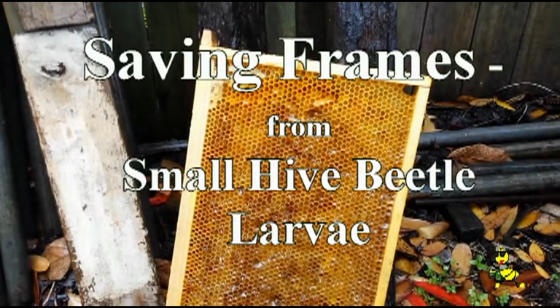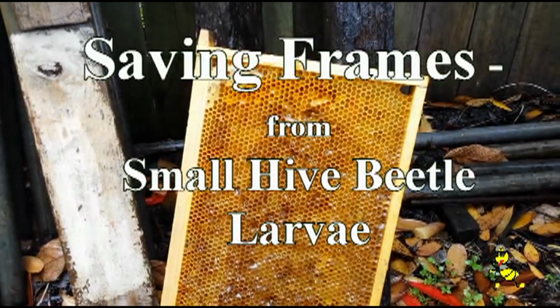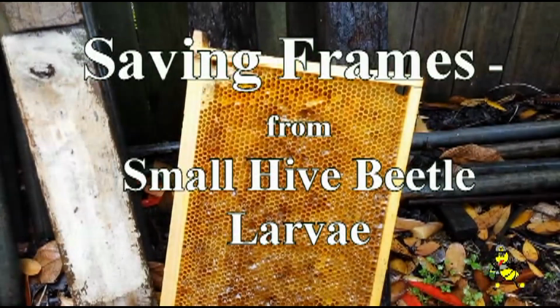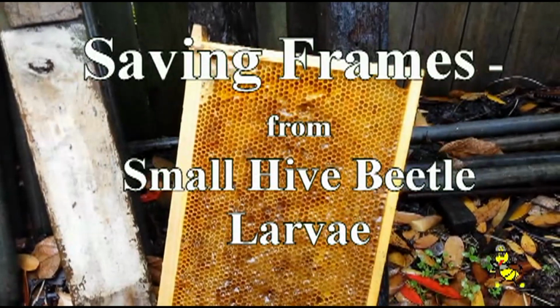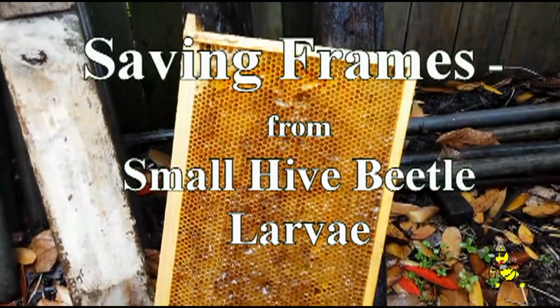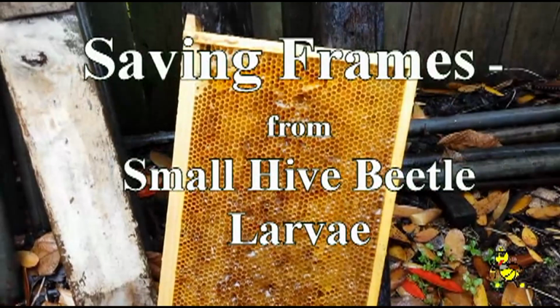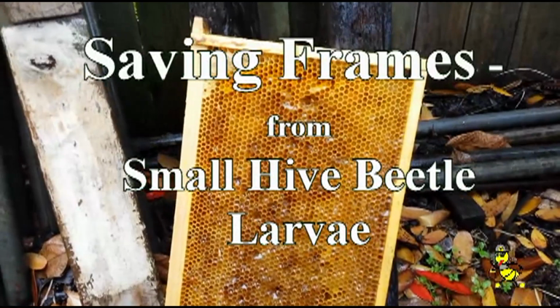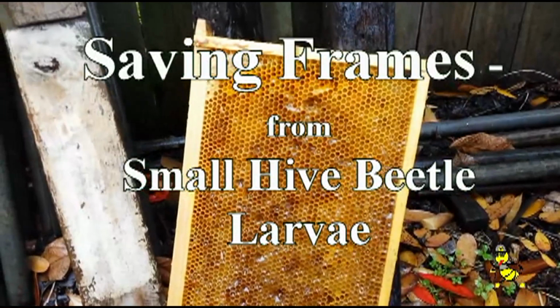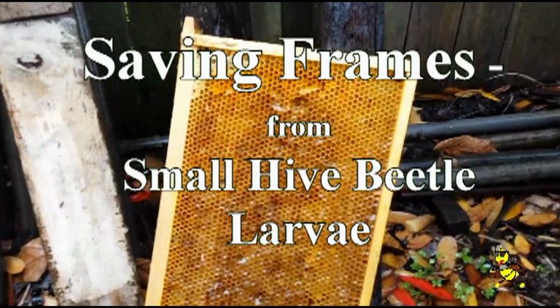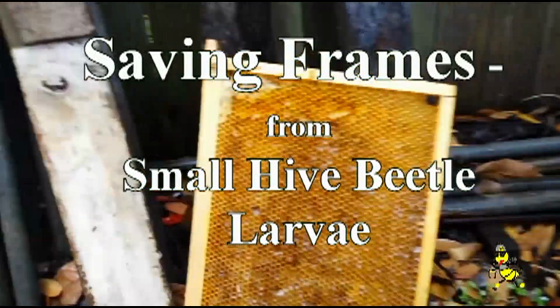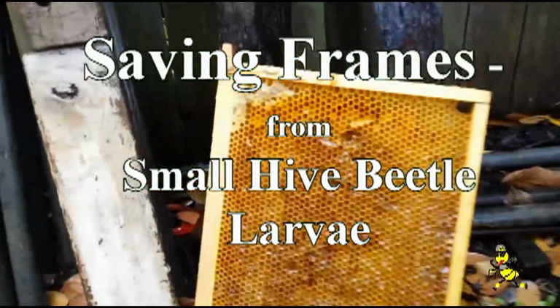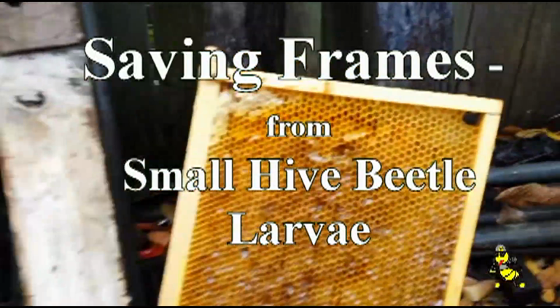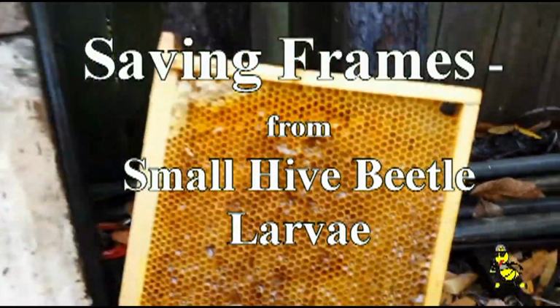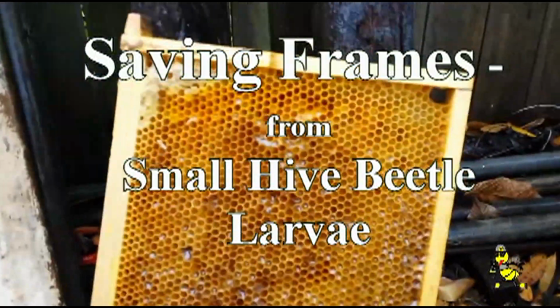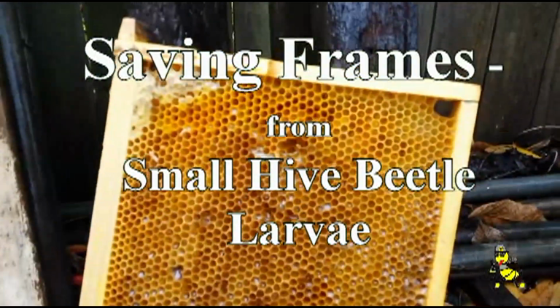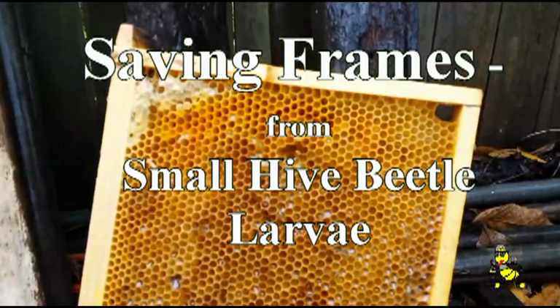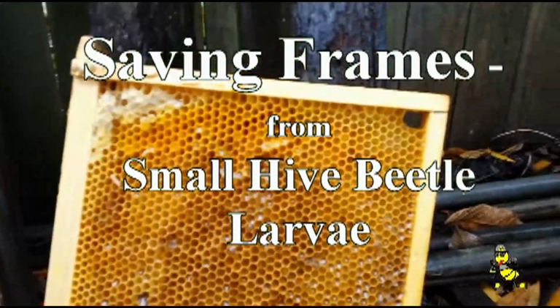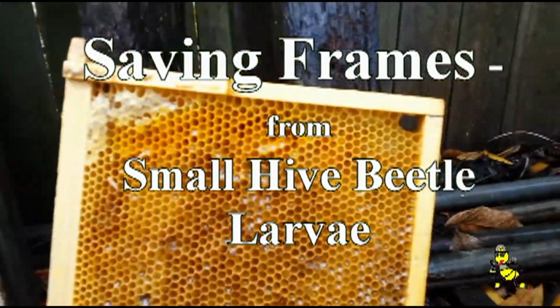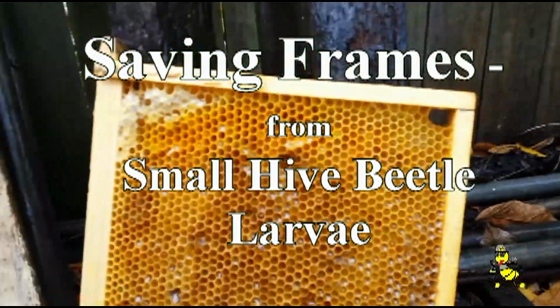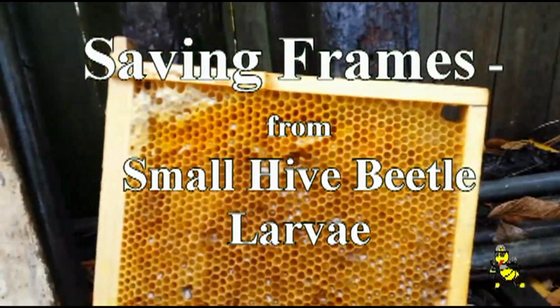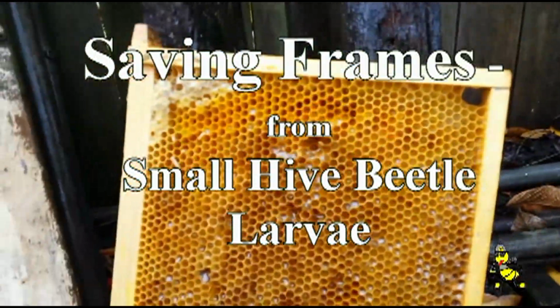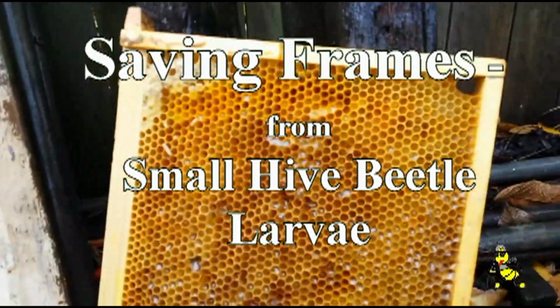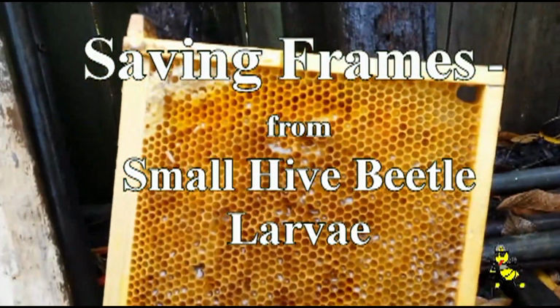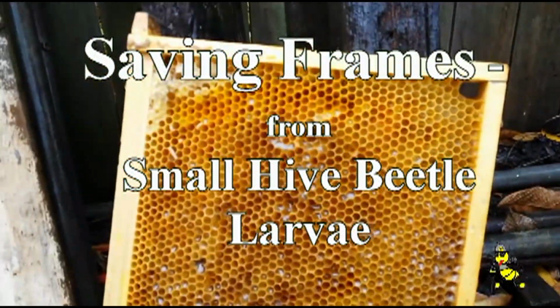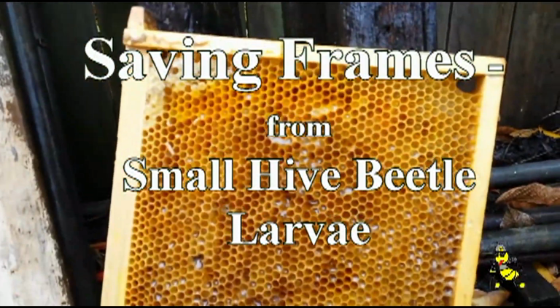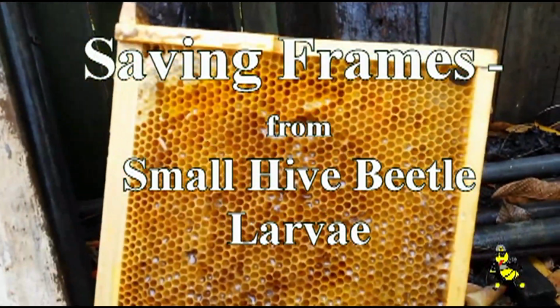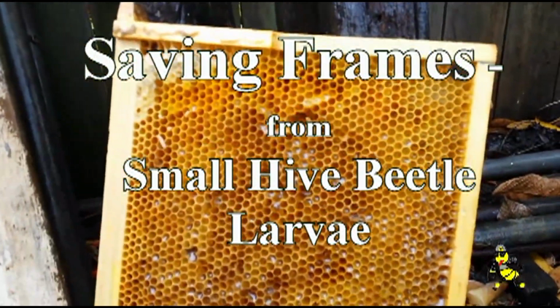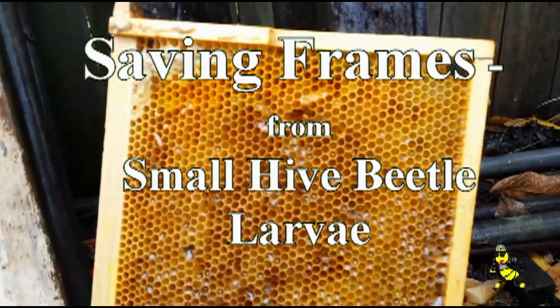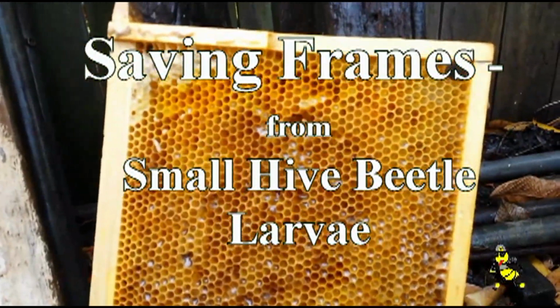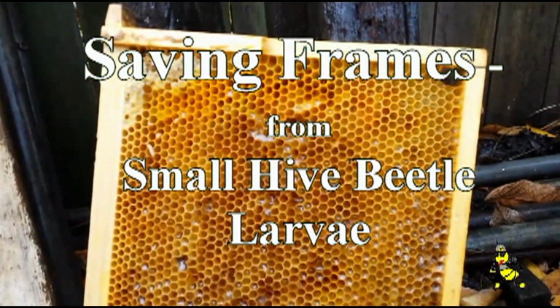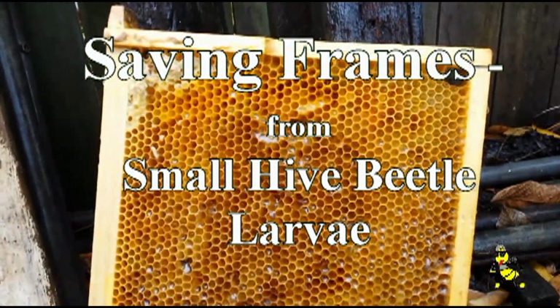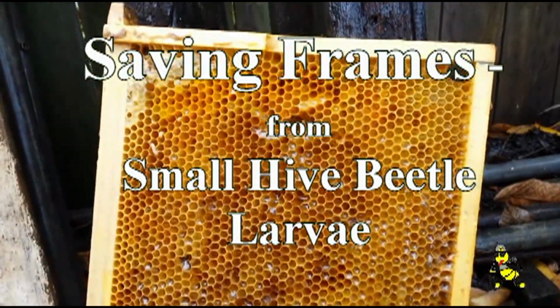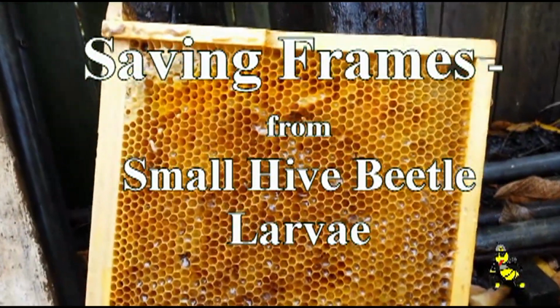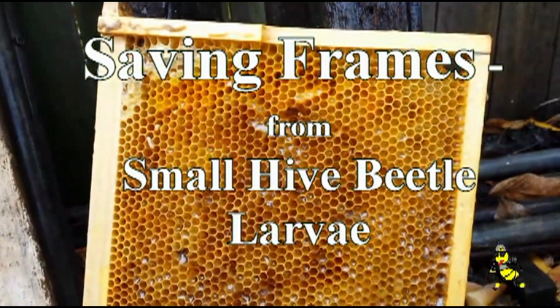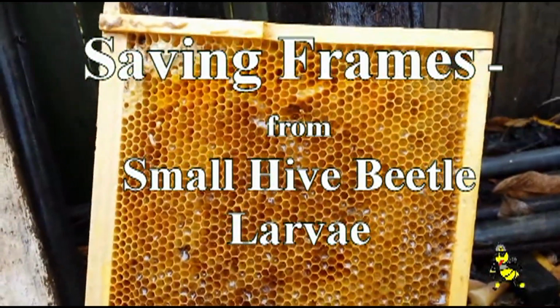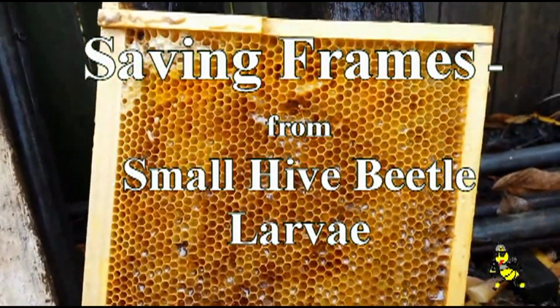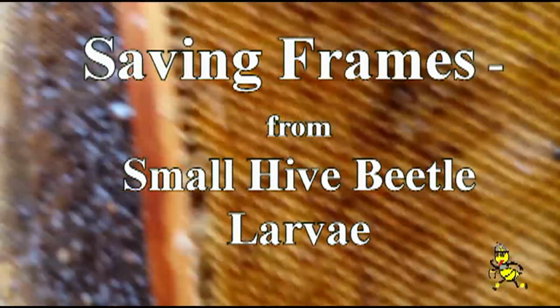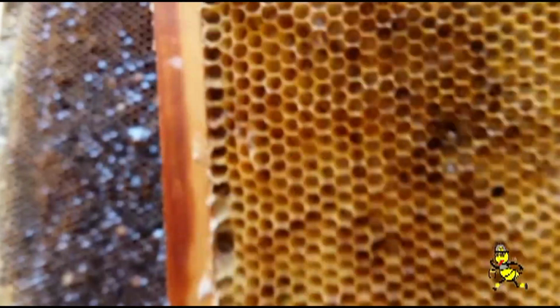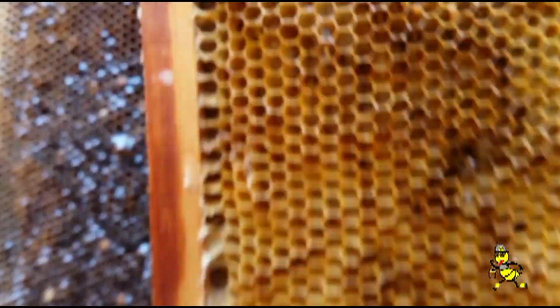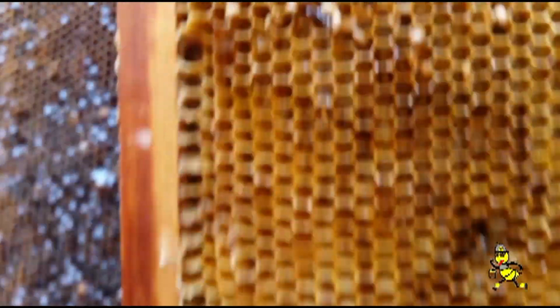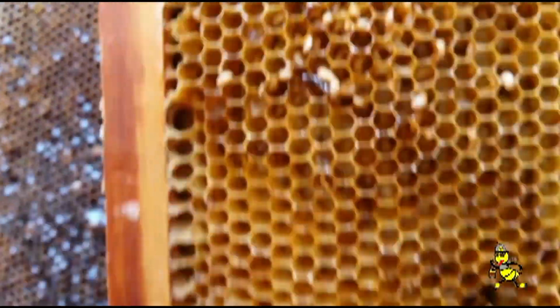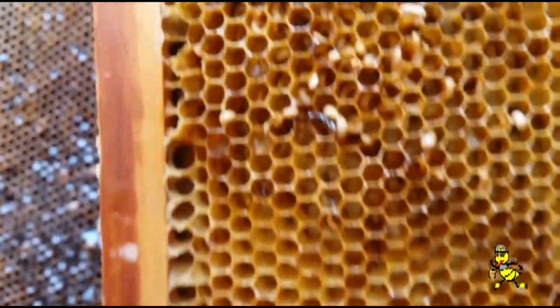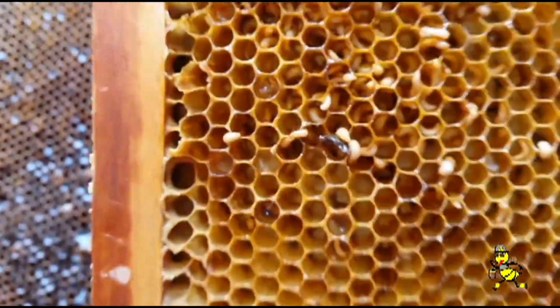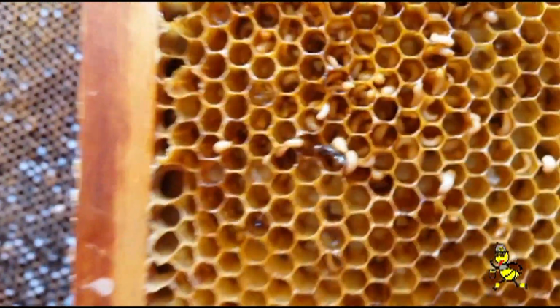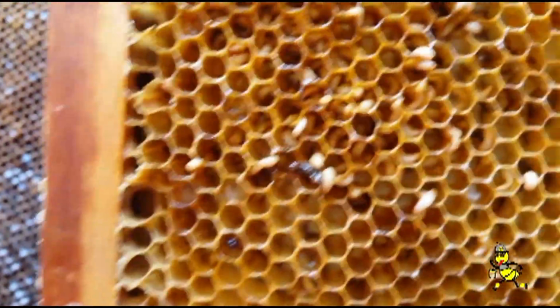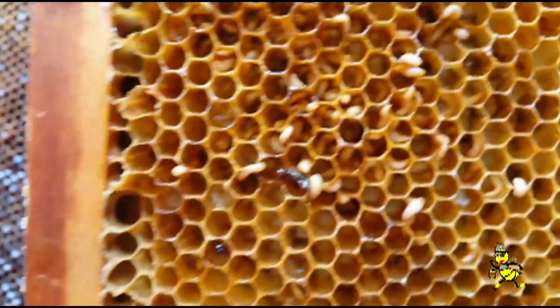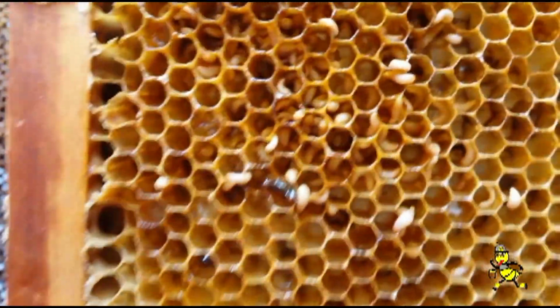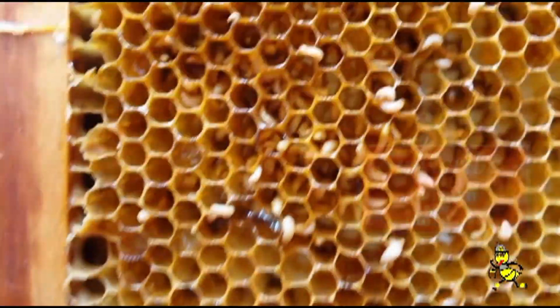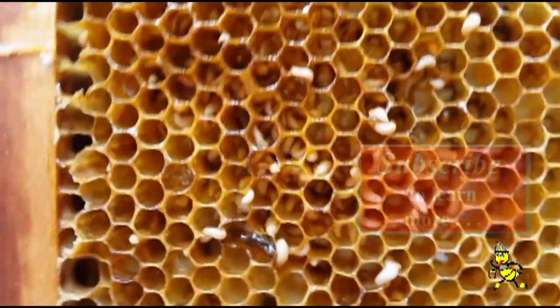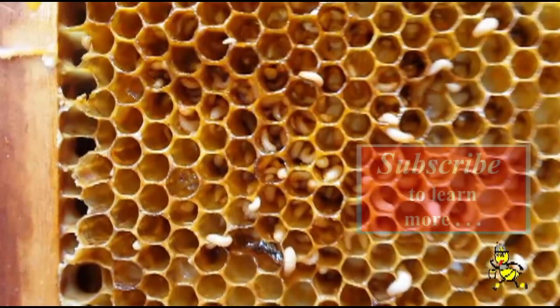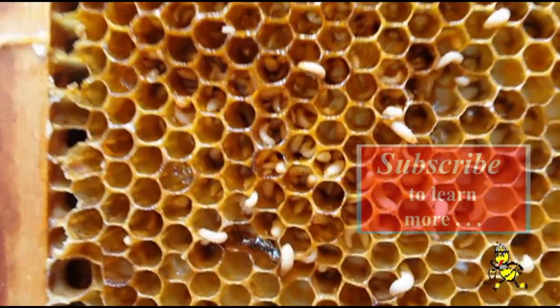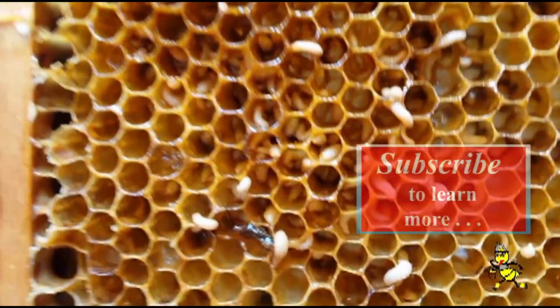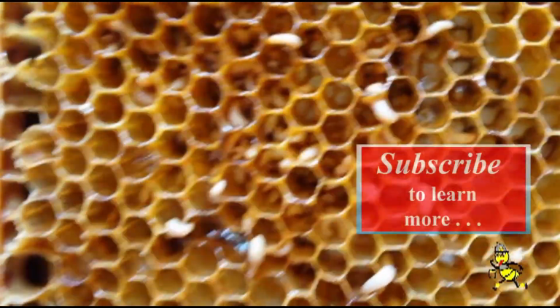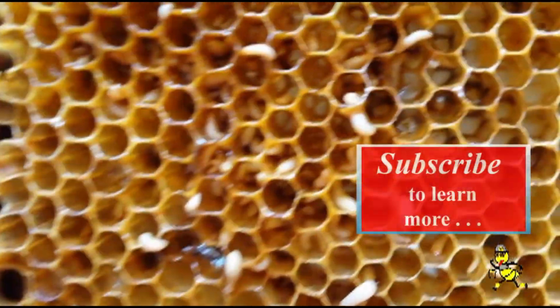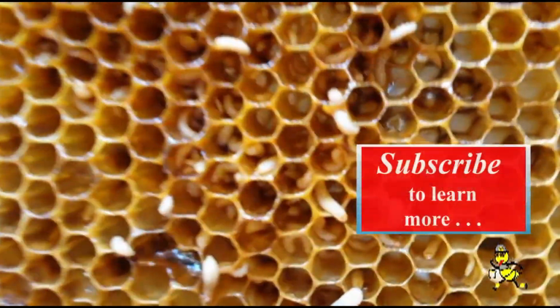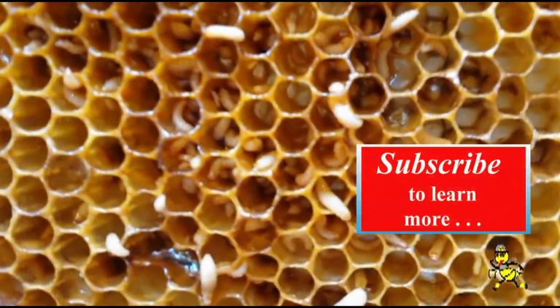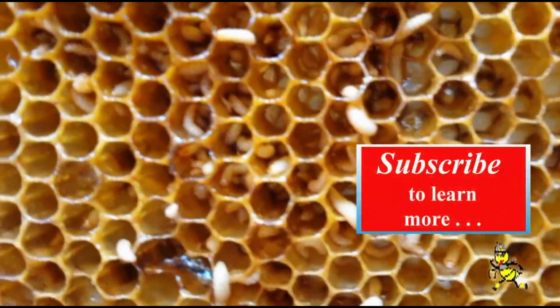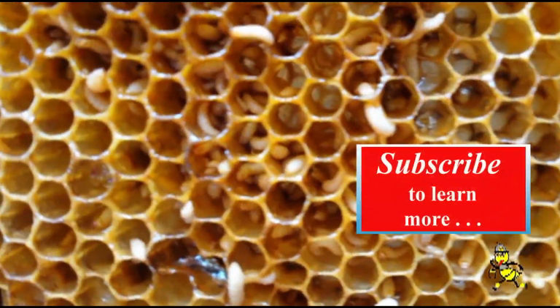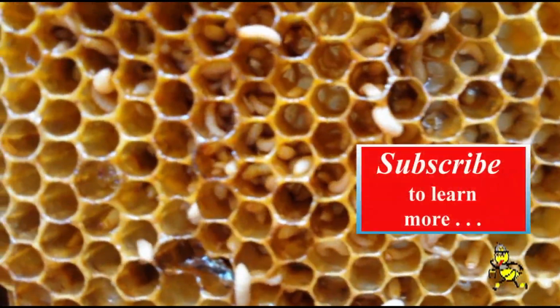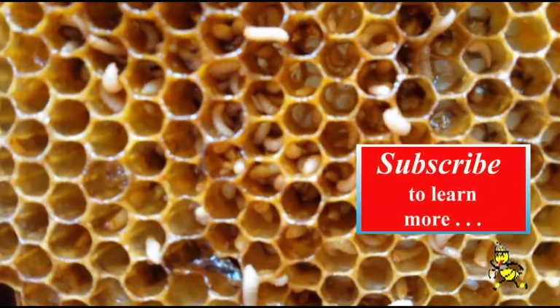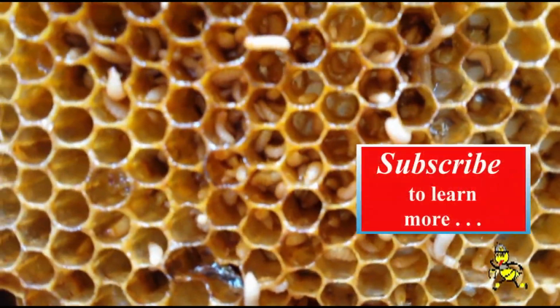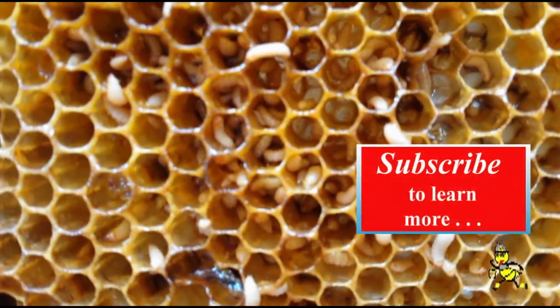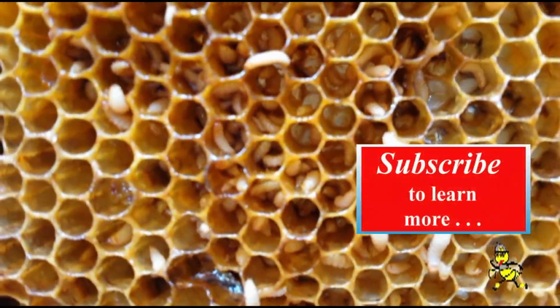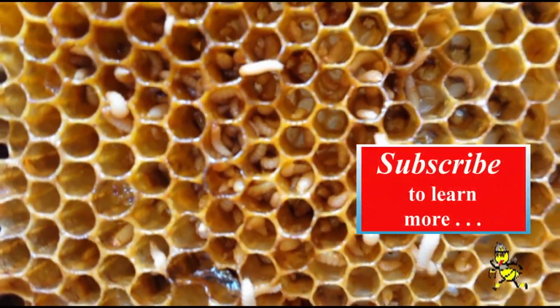This was a drone layer and we found it to be overtaken by a small hive beetle. As you can see how they can proliferate in the cells.